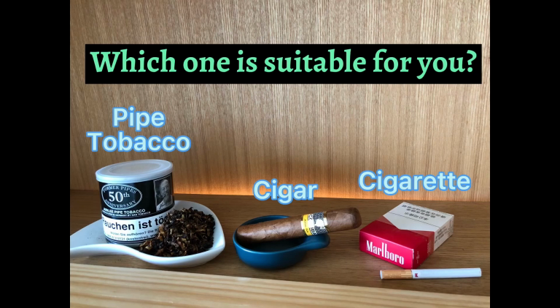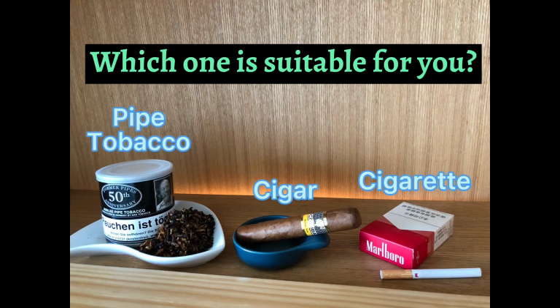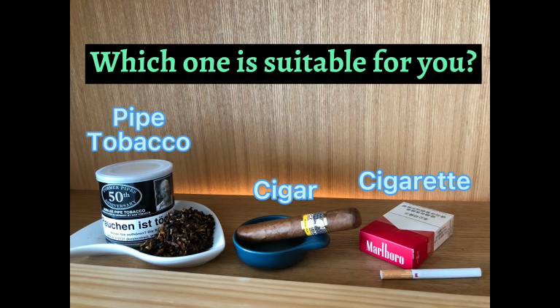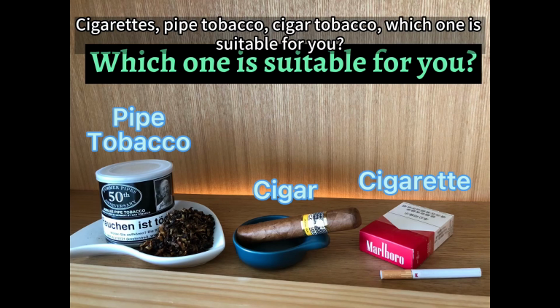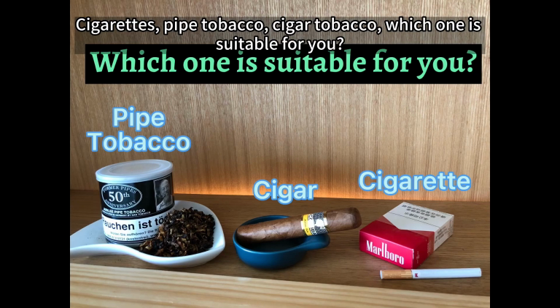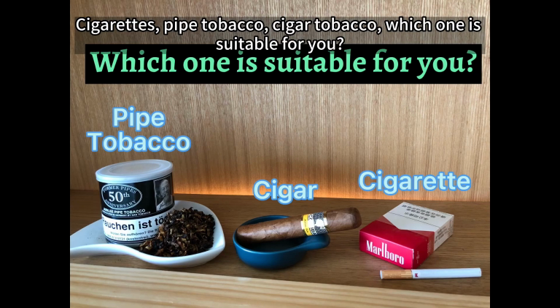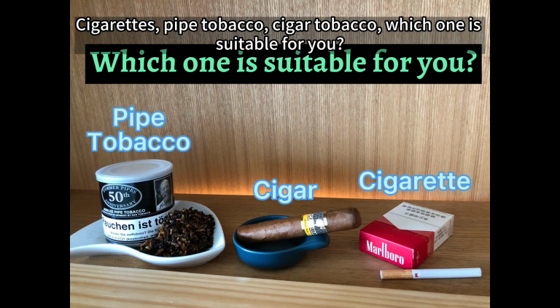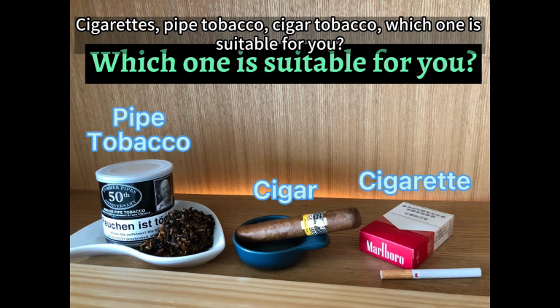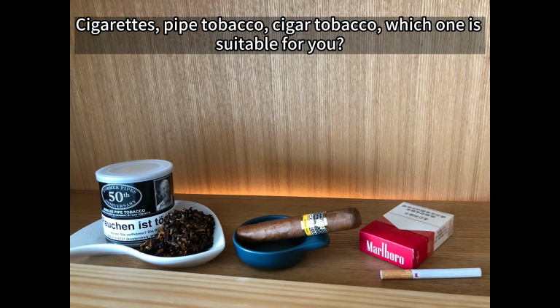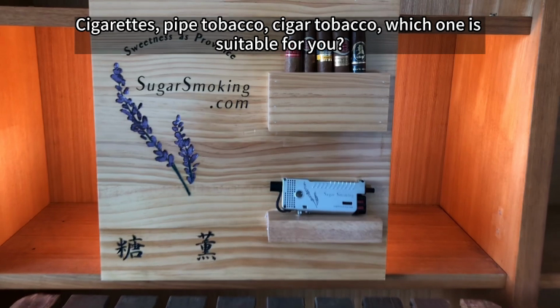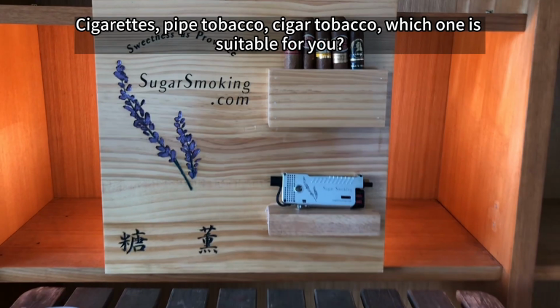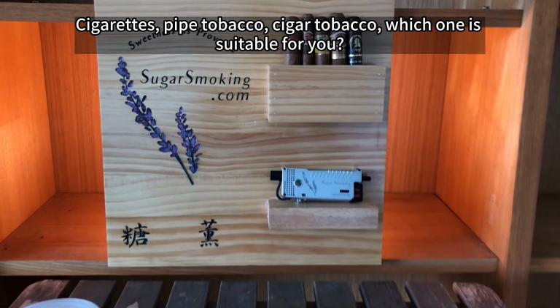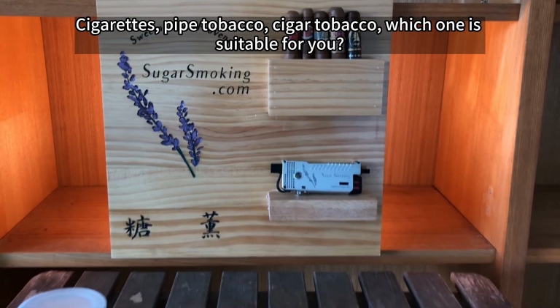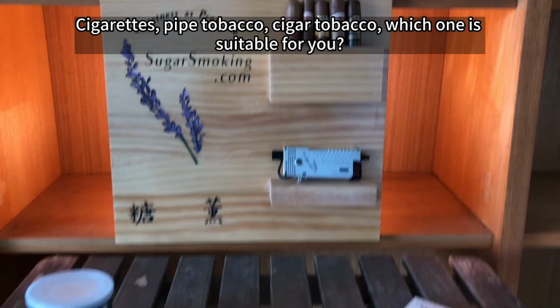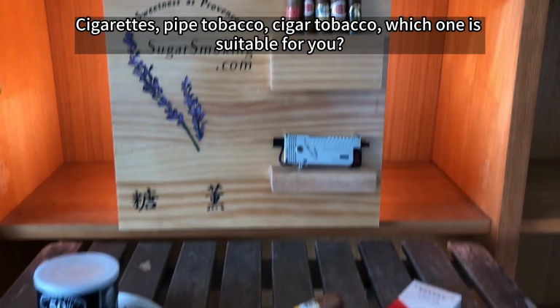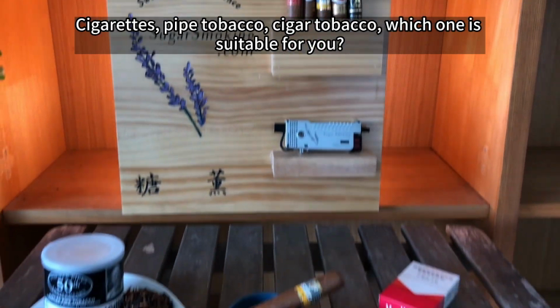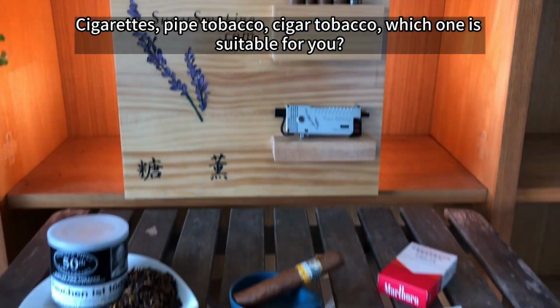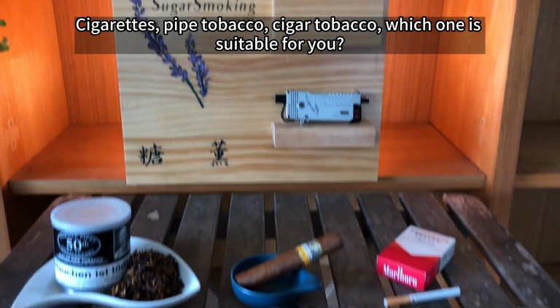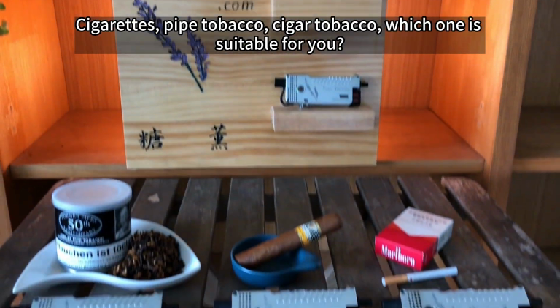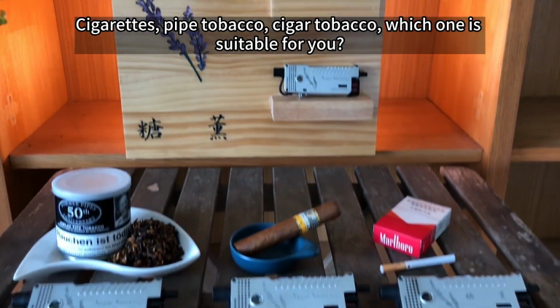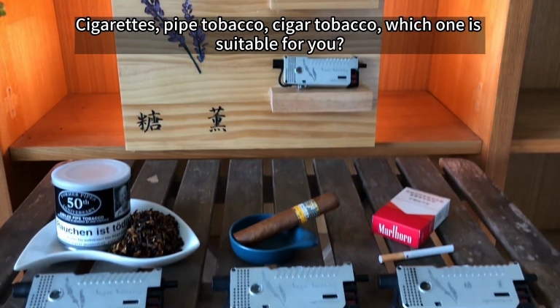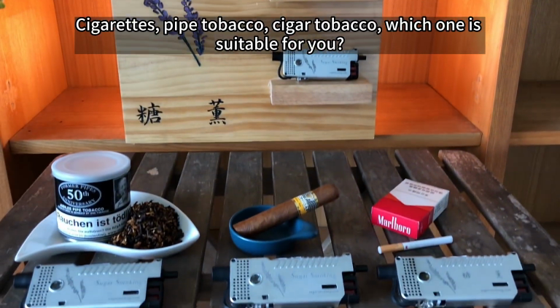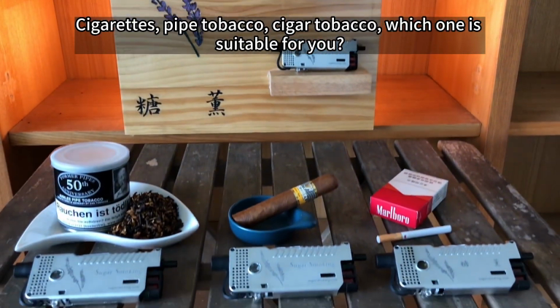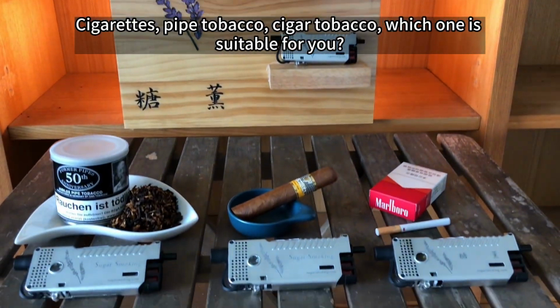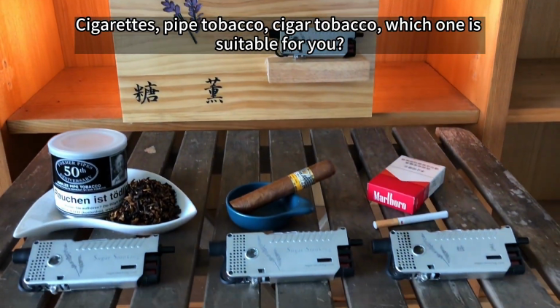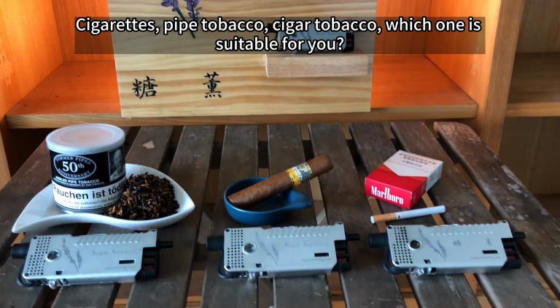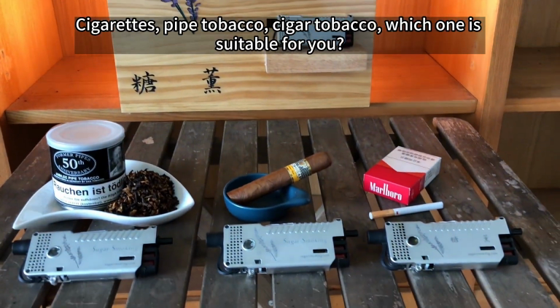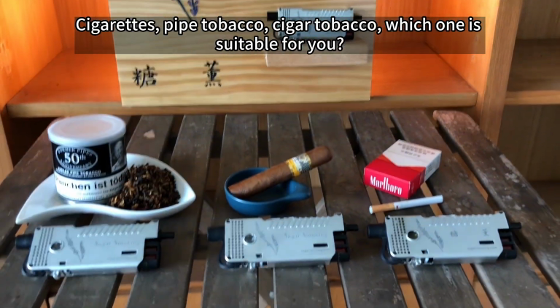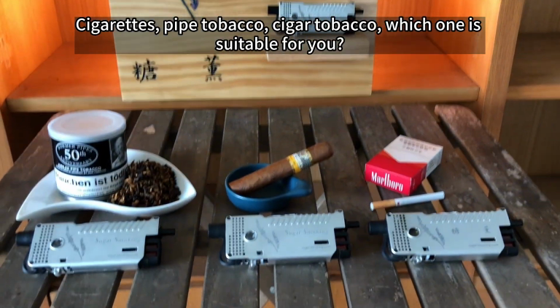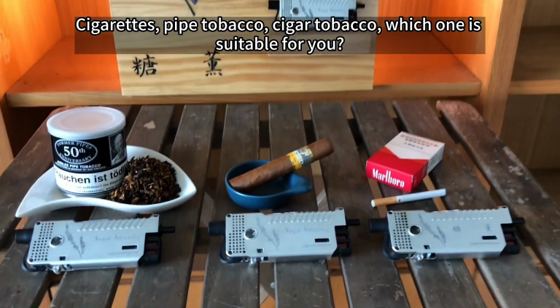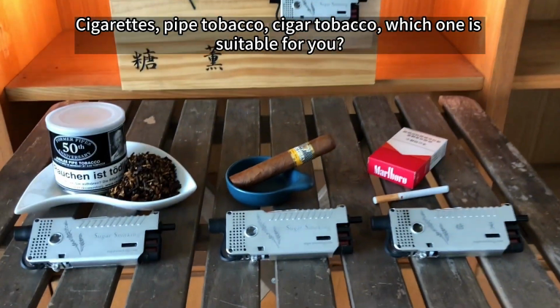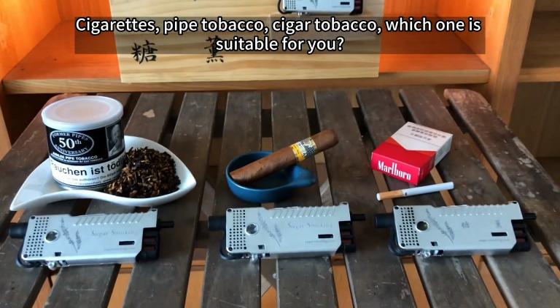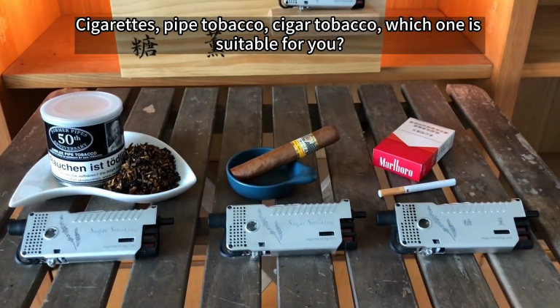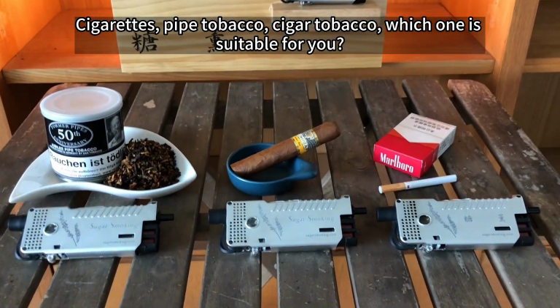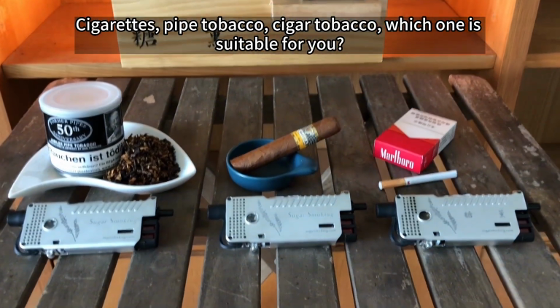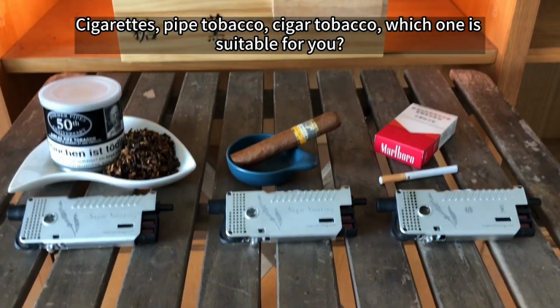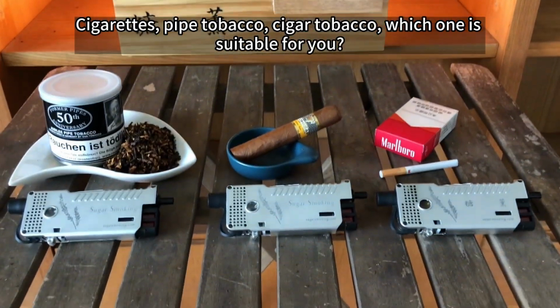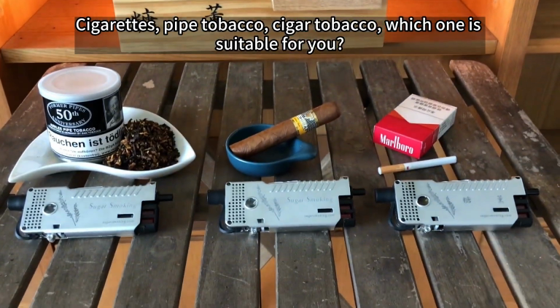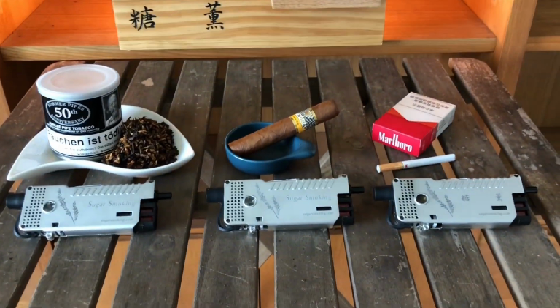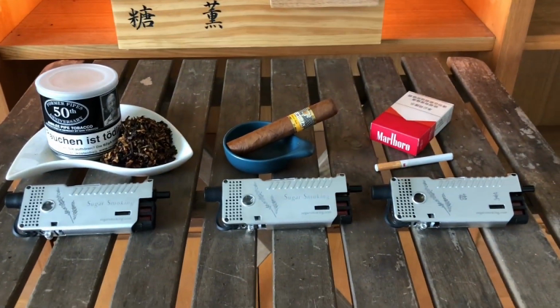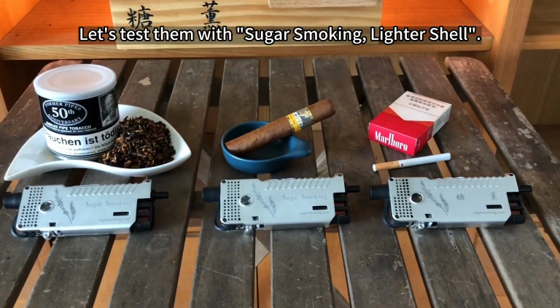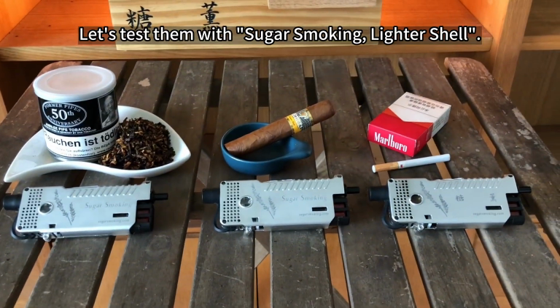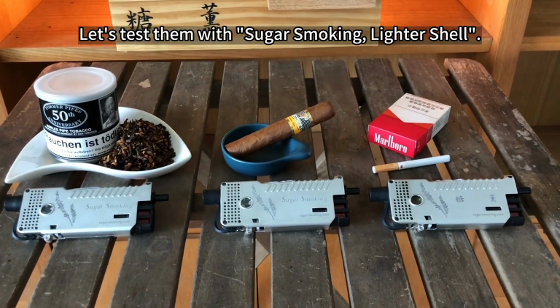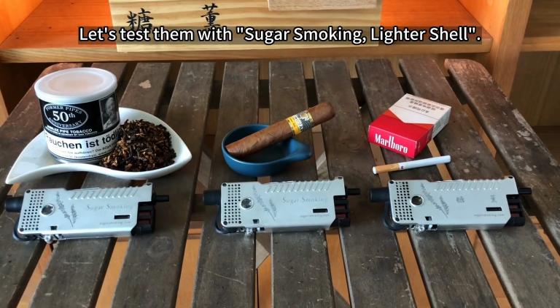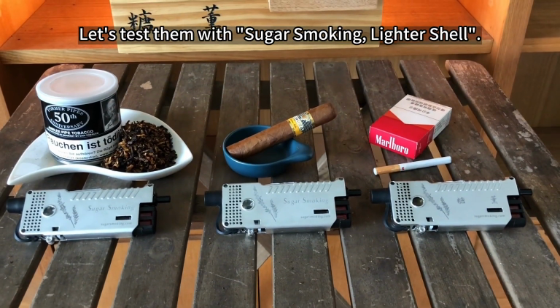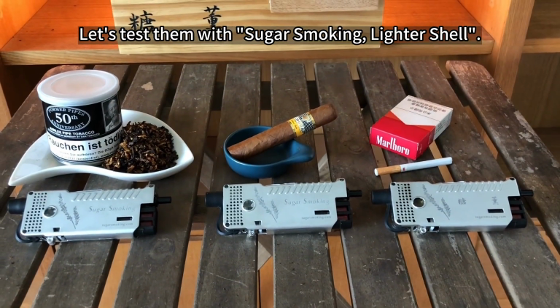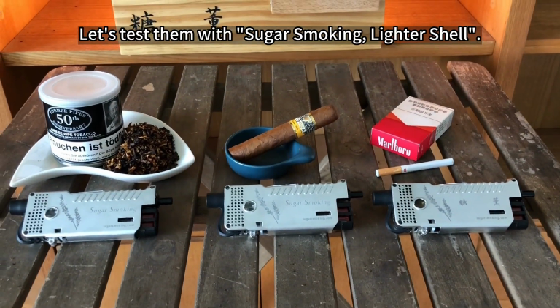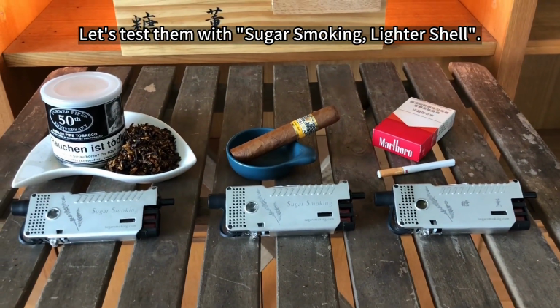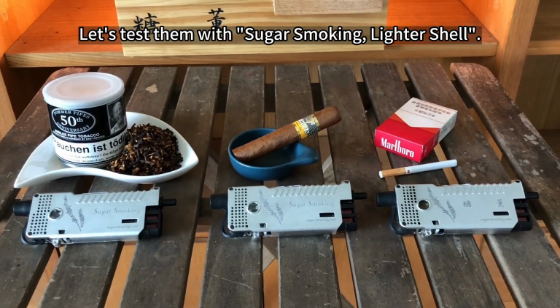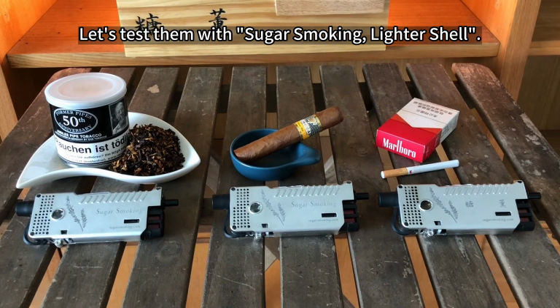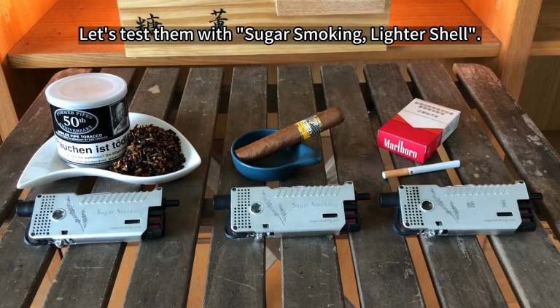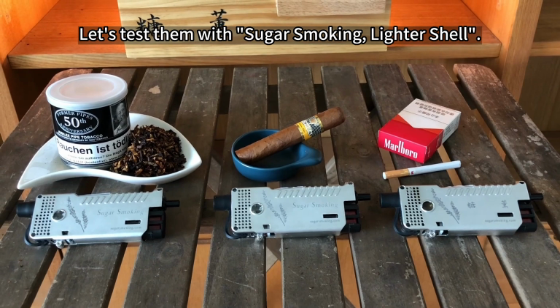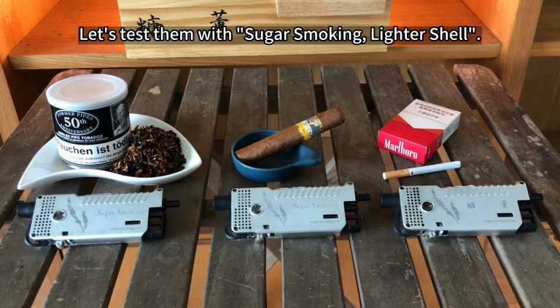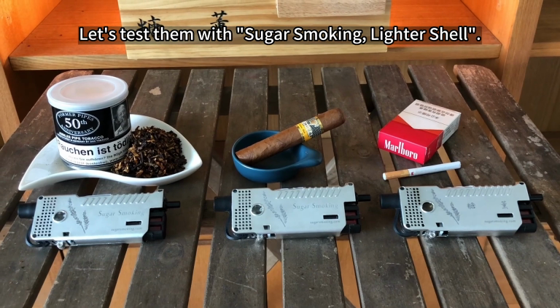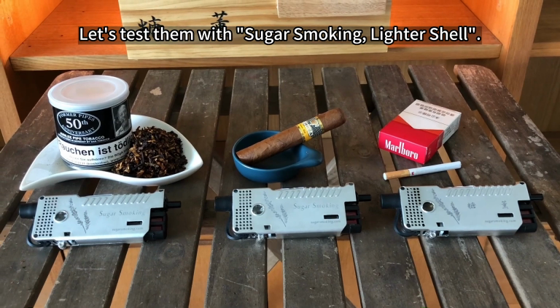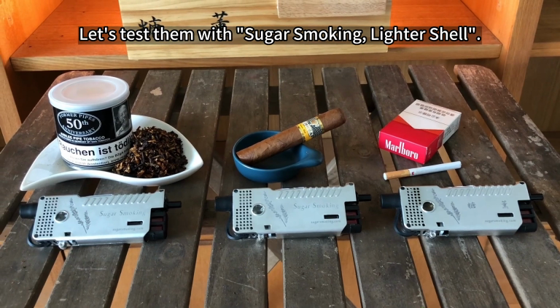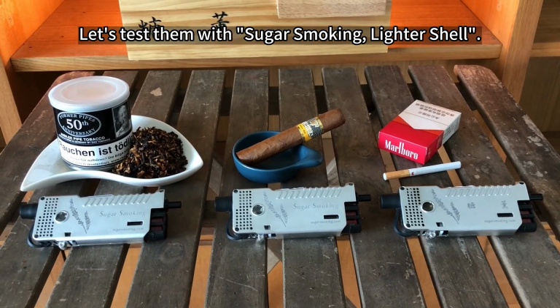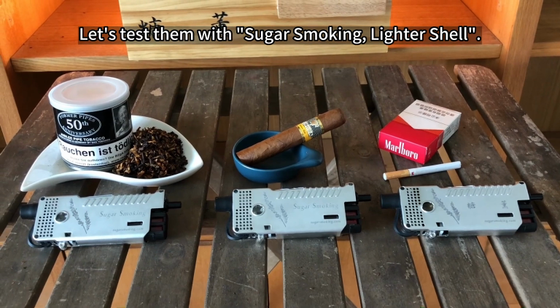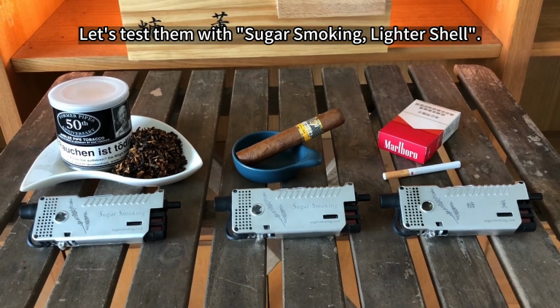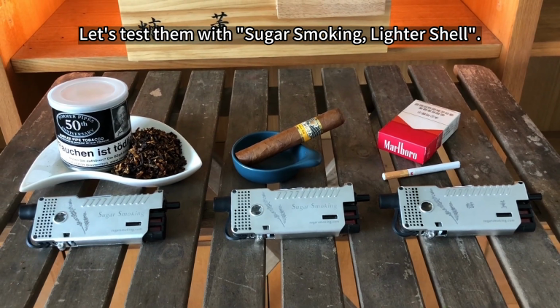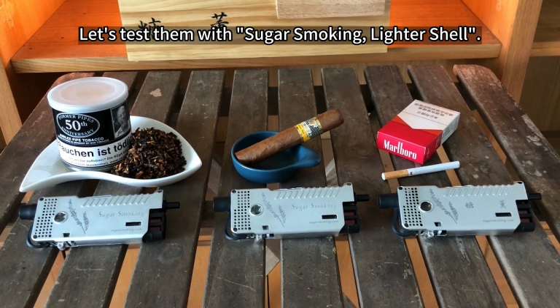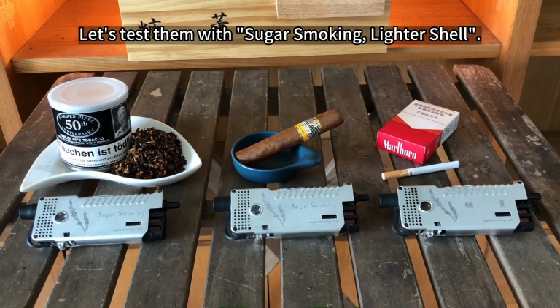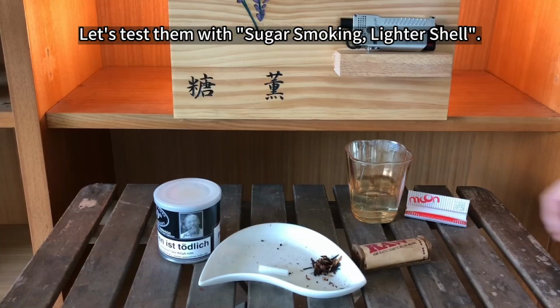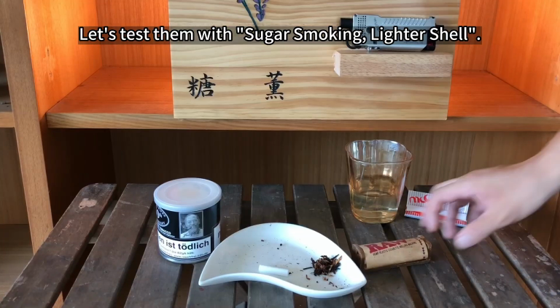Cigarettes, pipe tobacco, cigar tobacco — which one is suitable for you? Let's test them with the sugar smoking light shawl.